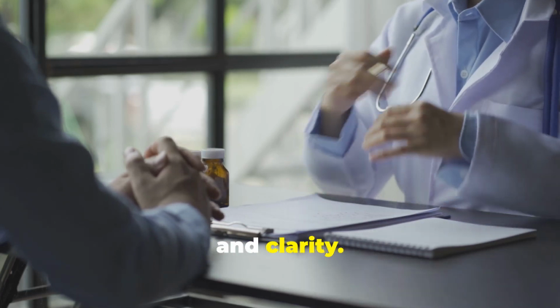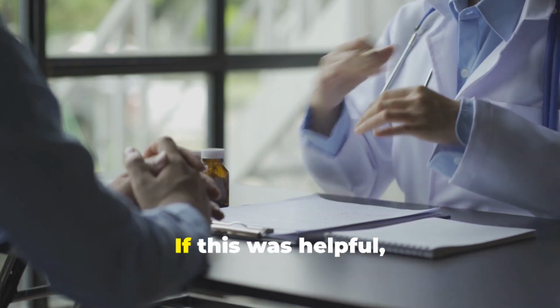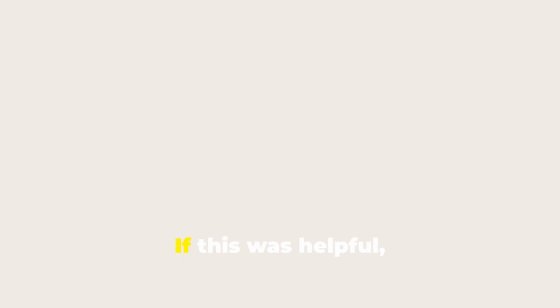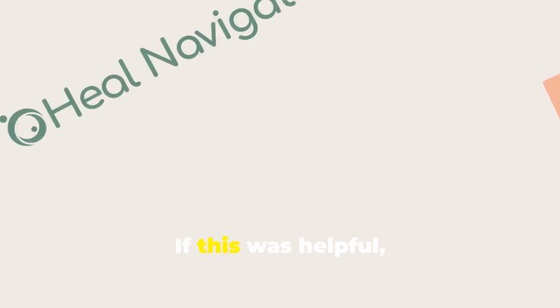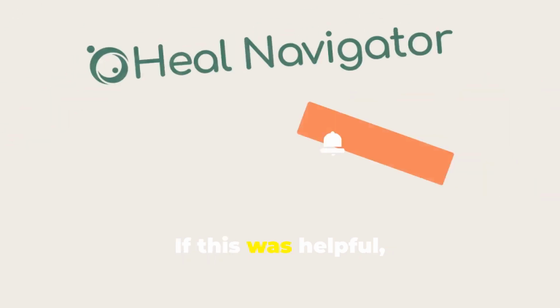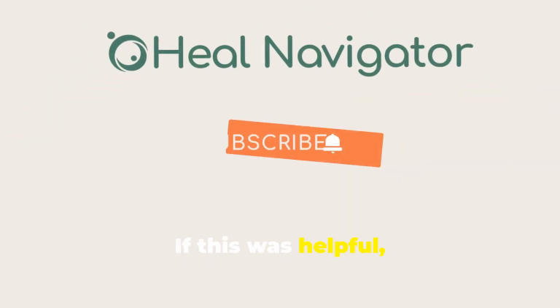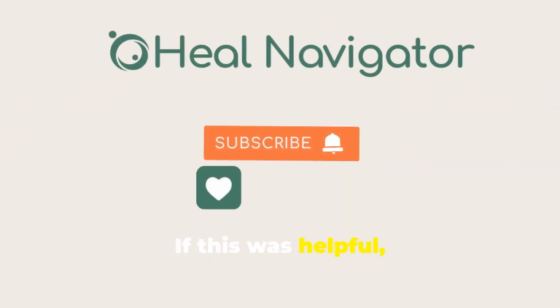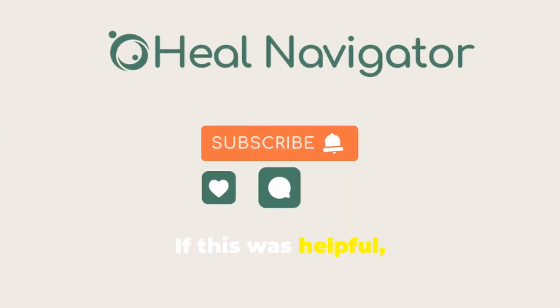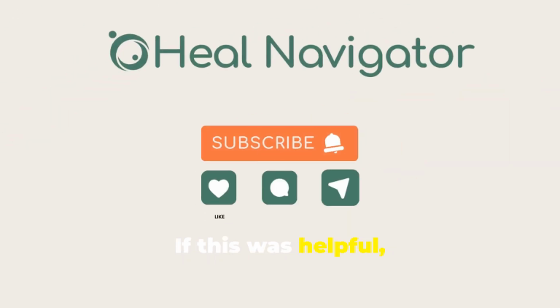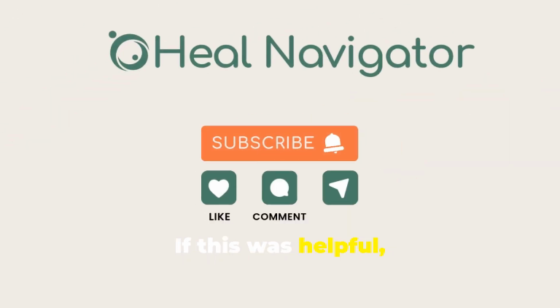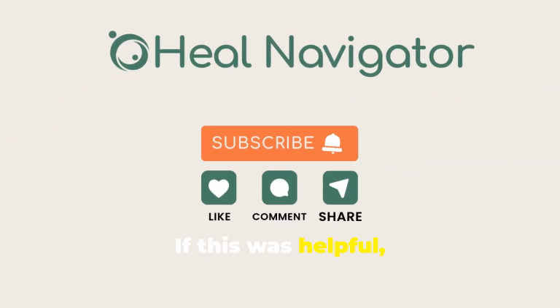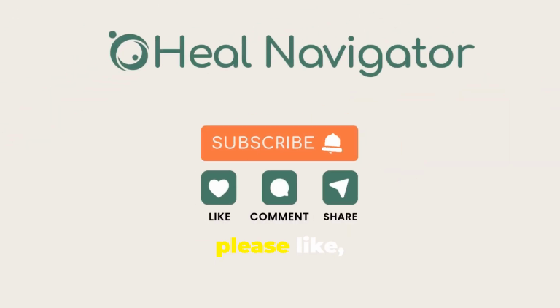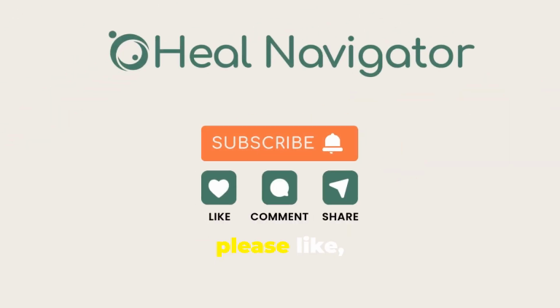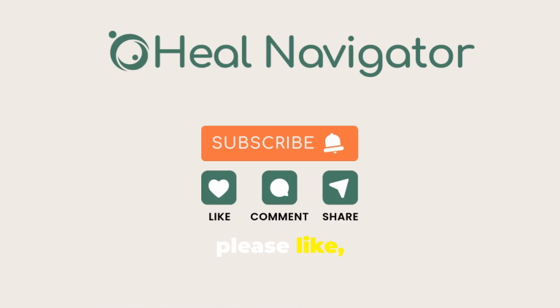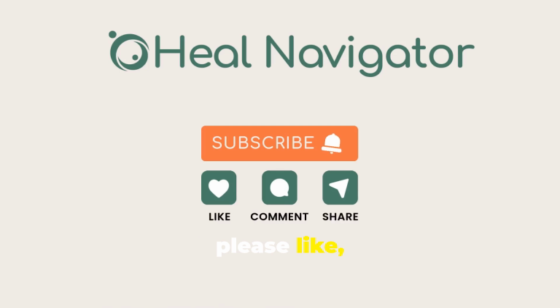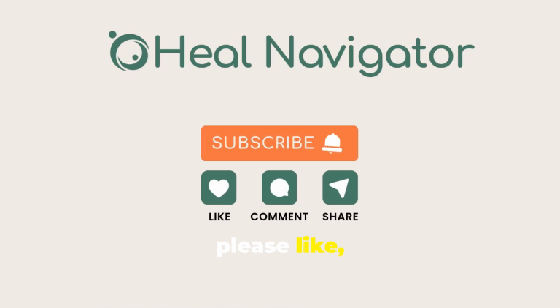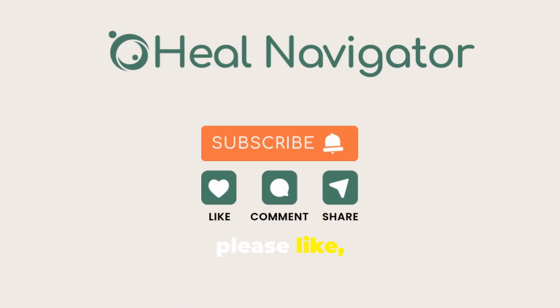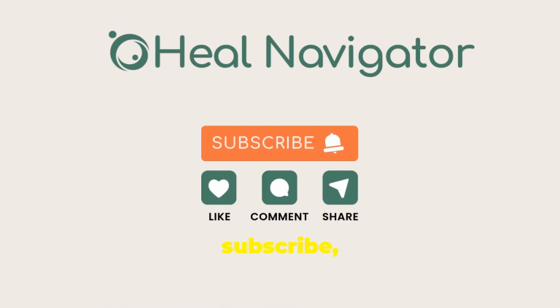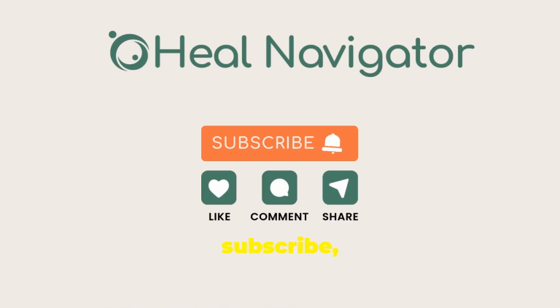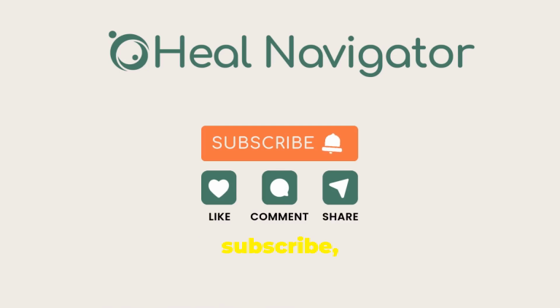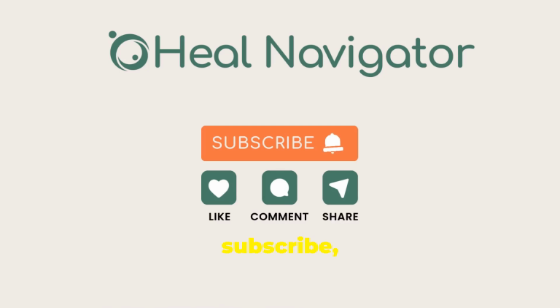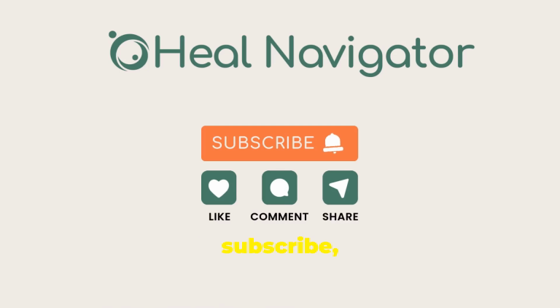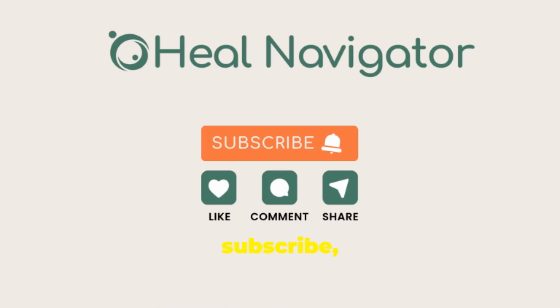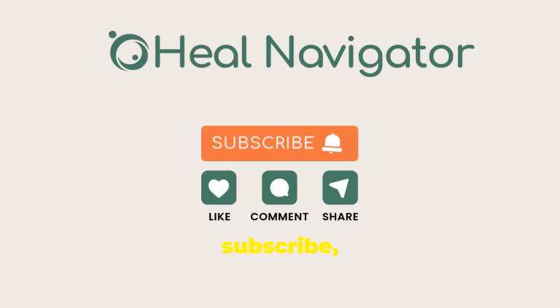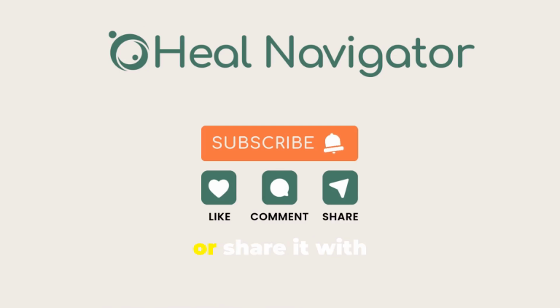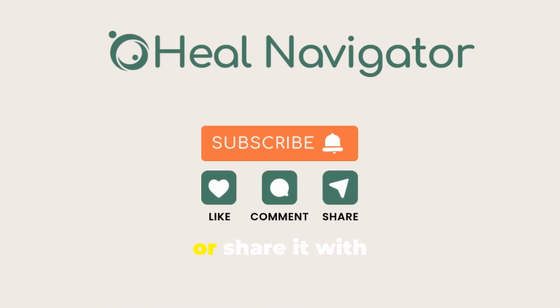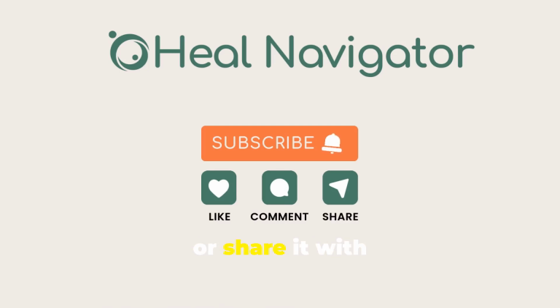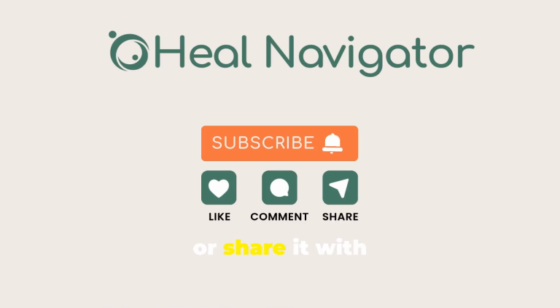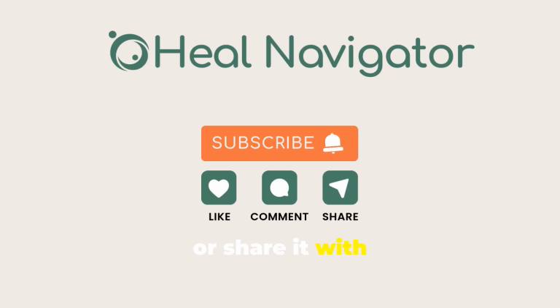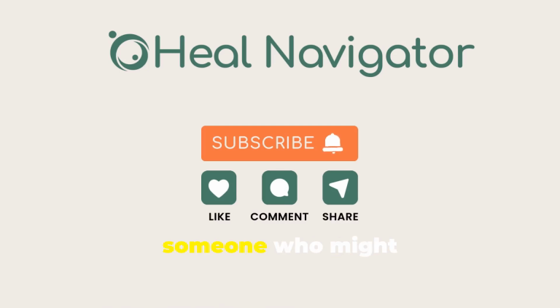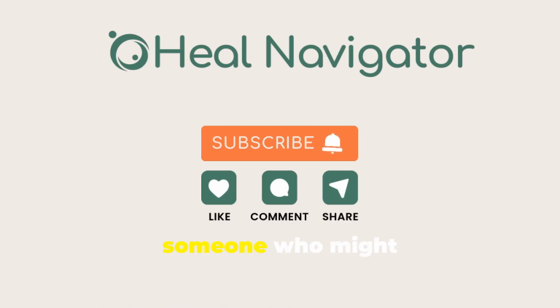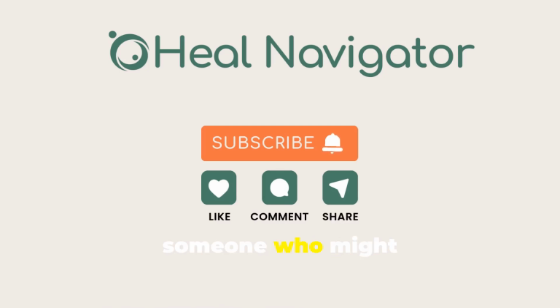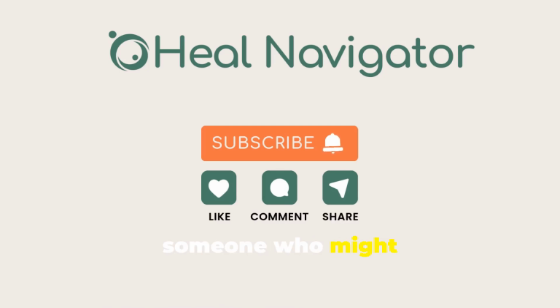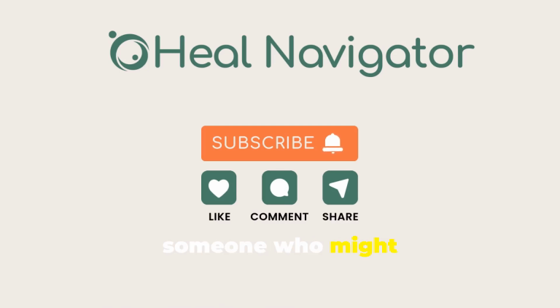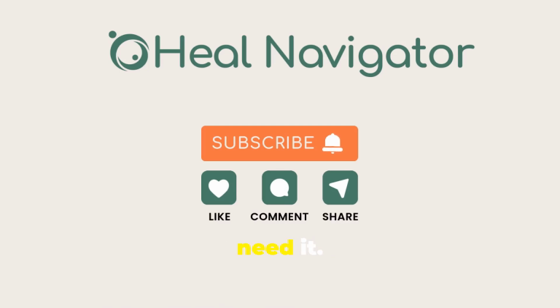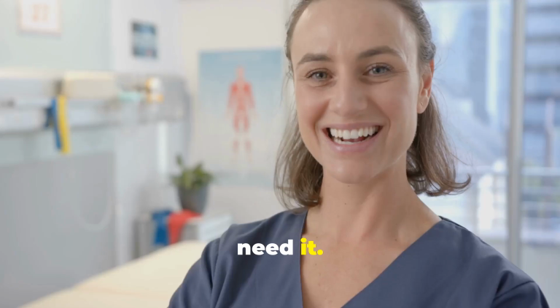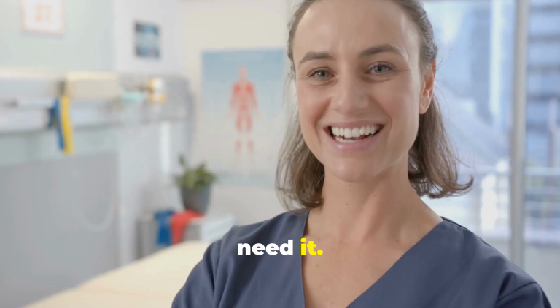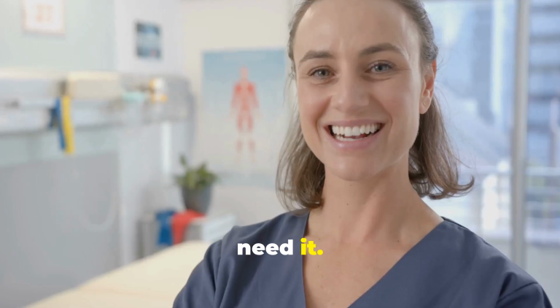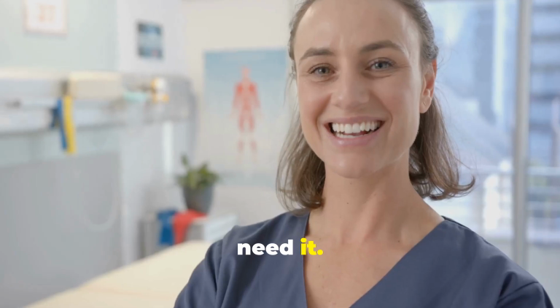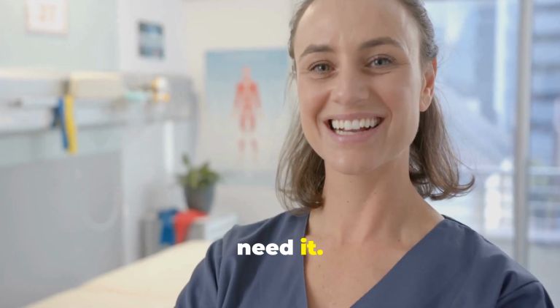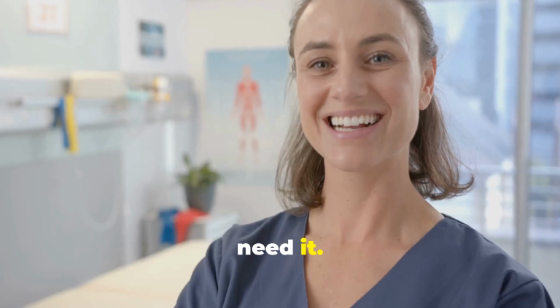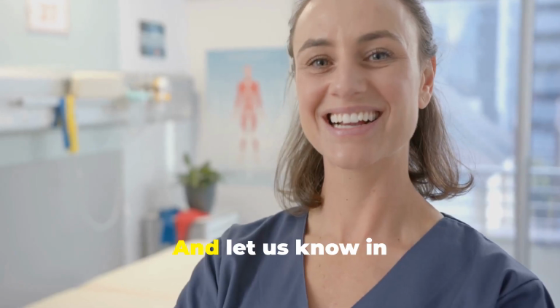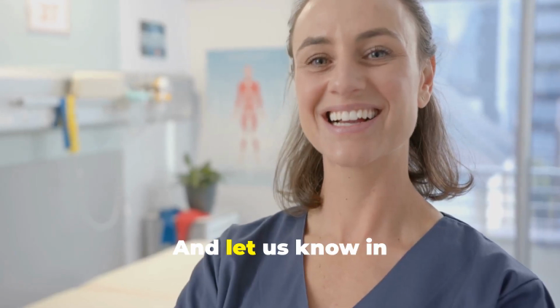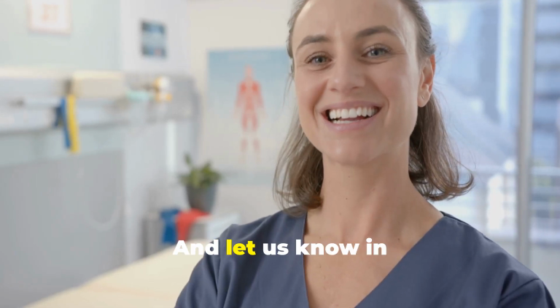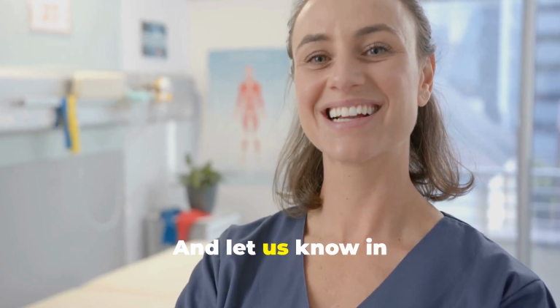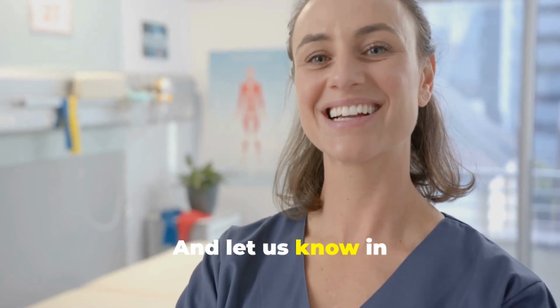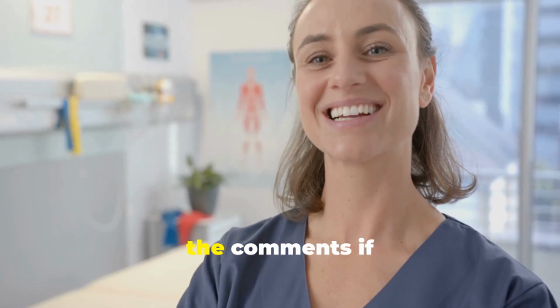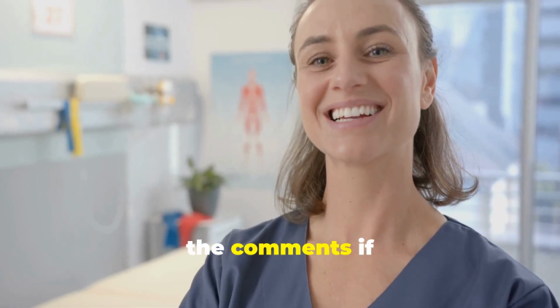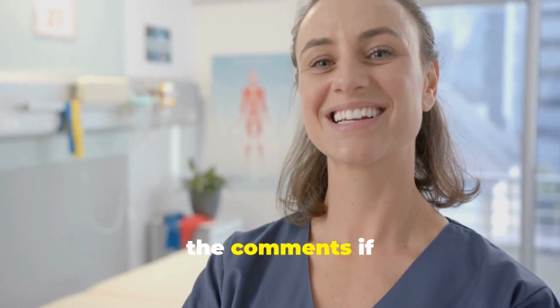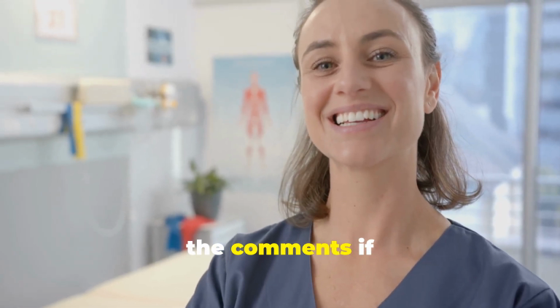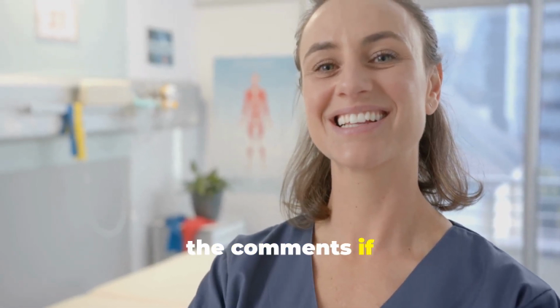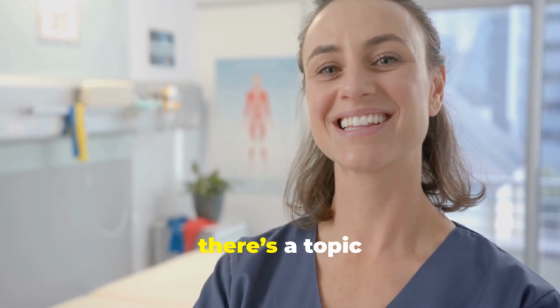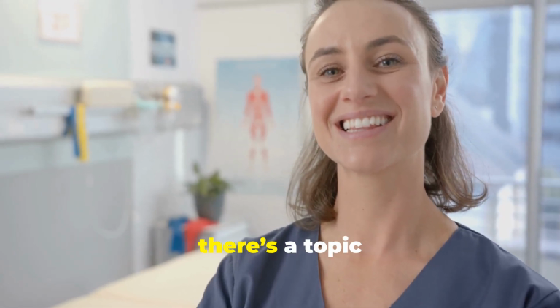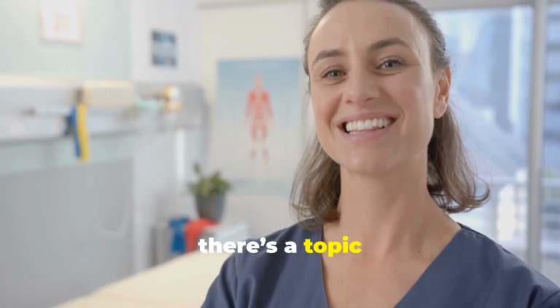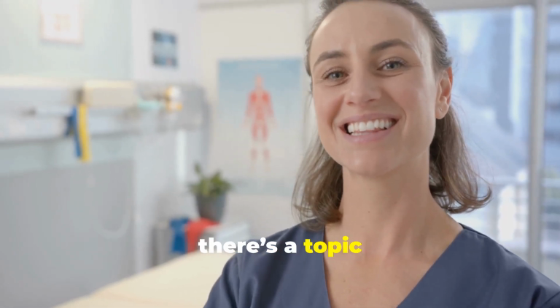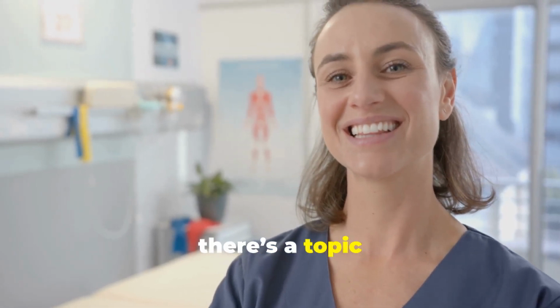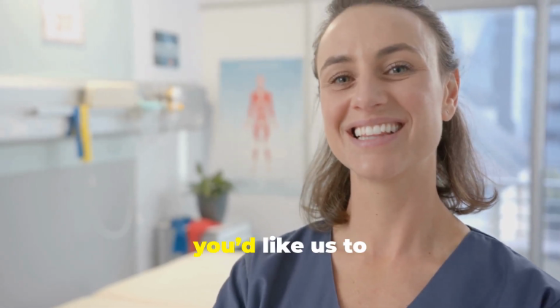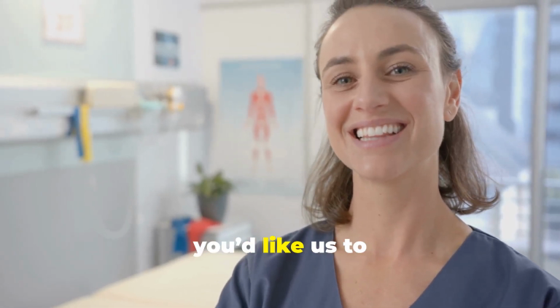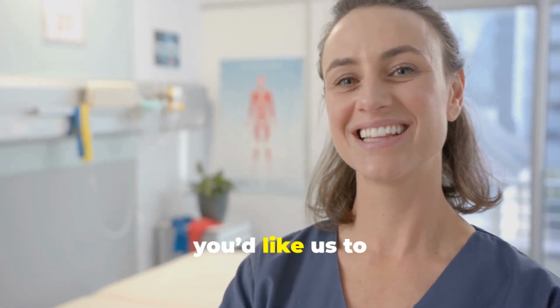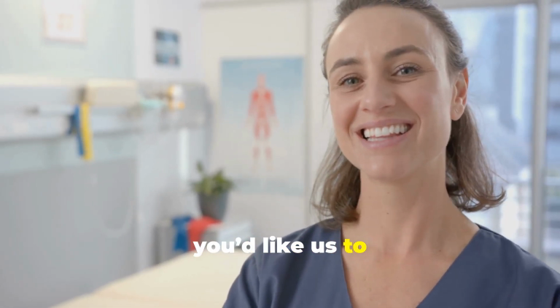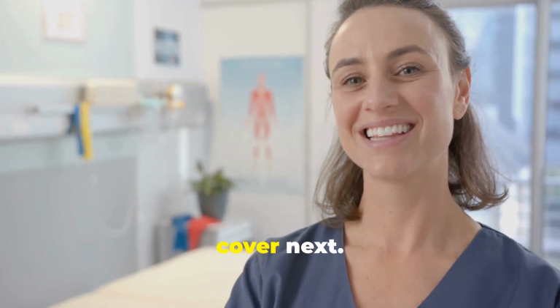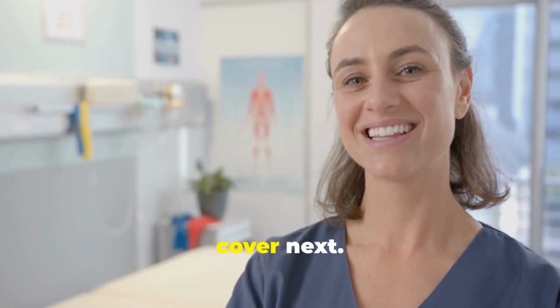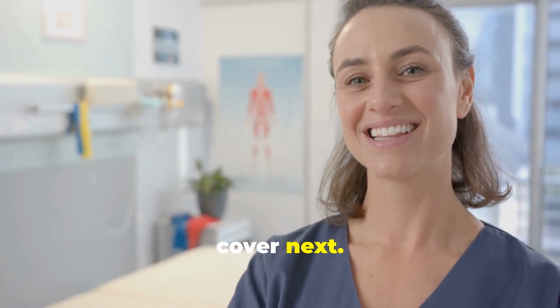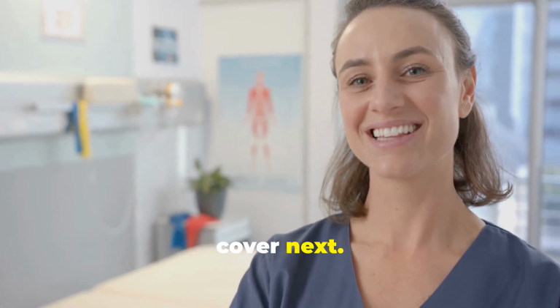If this was helpful, please like, subscribe, or share it with someone who might need it. And let us know in the comments if there's a topic you'd like us to cover next.